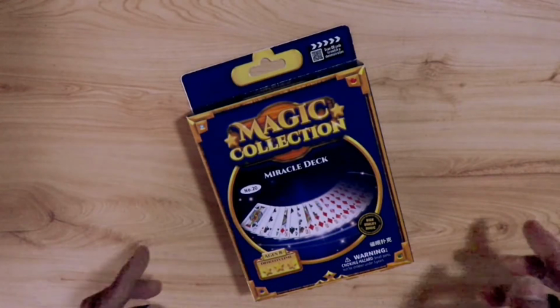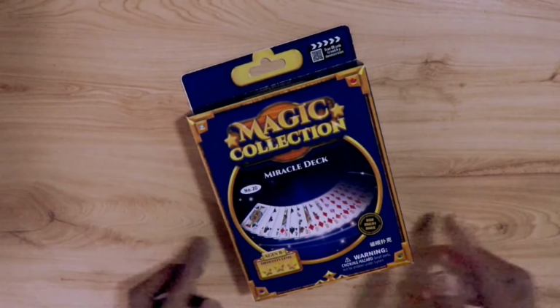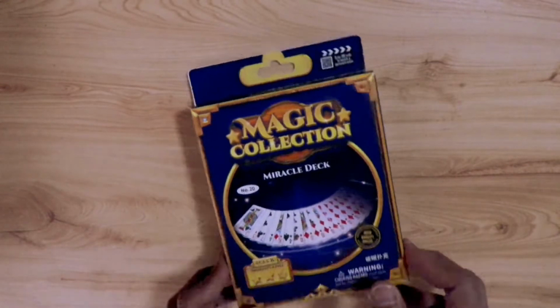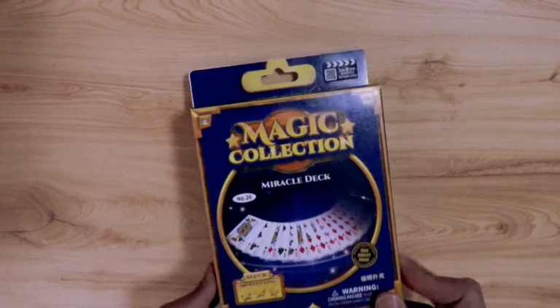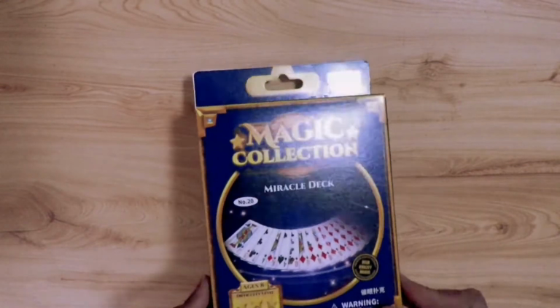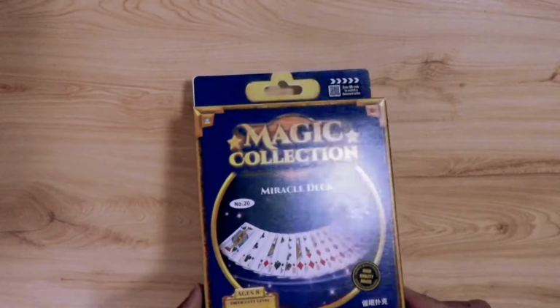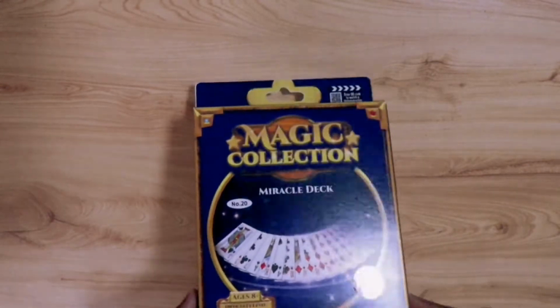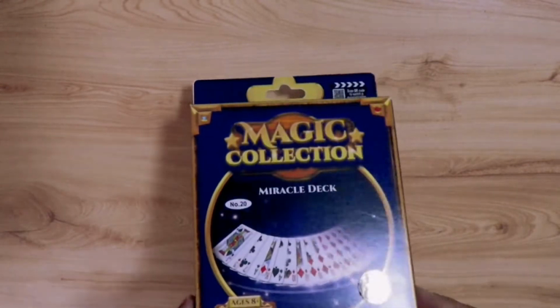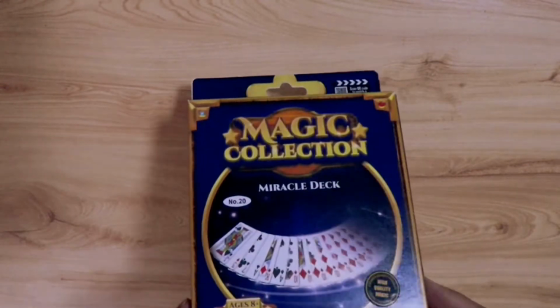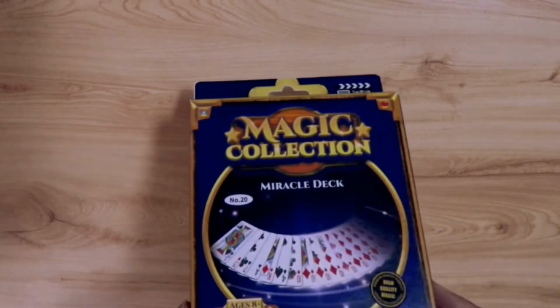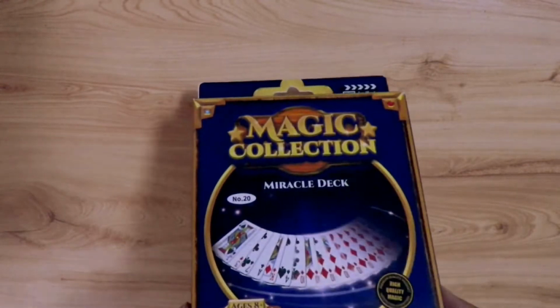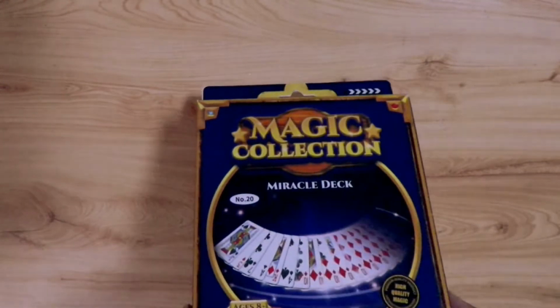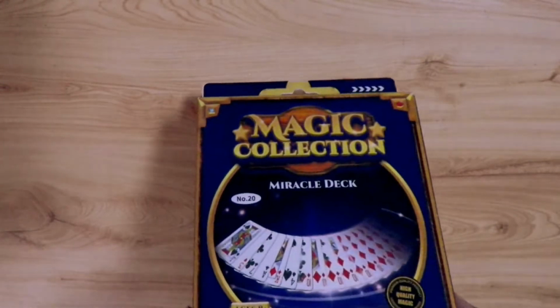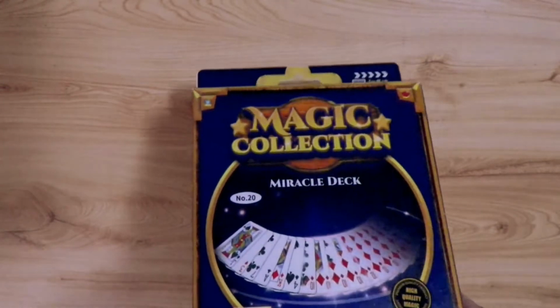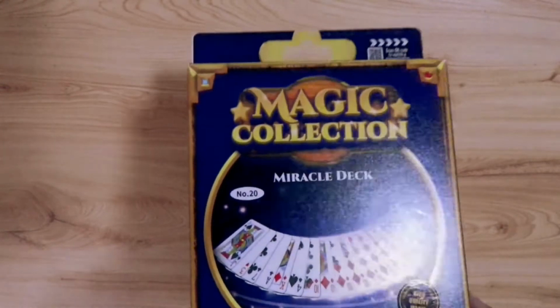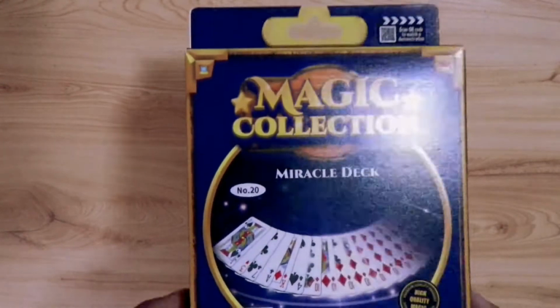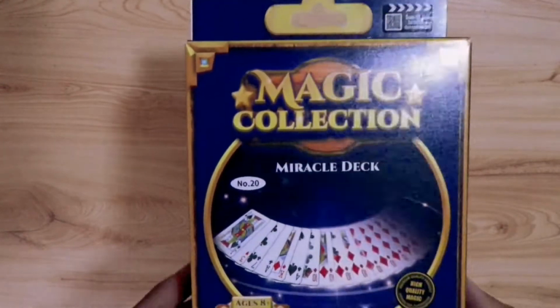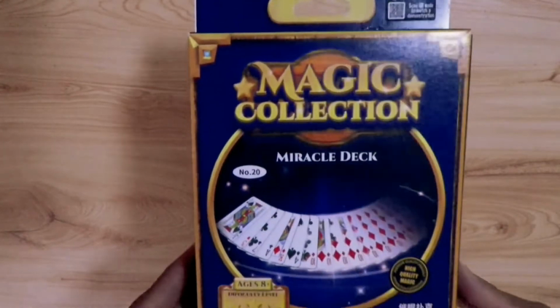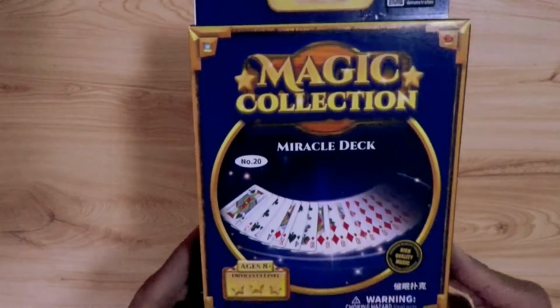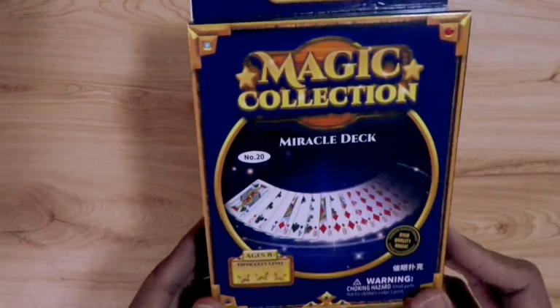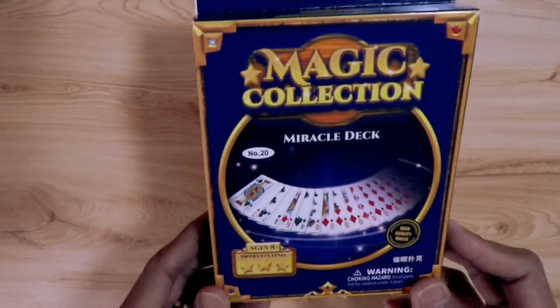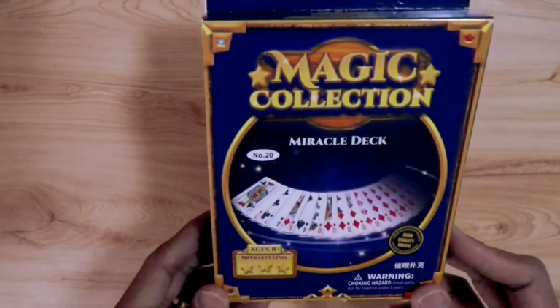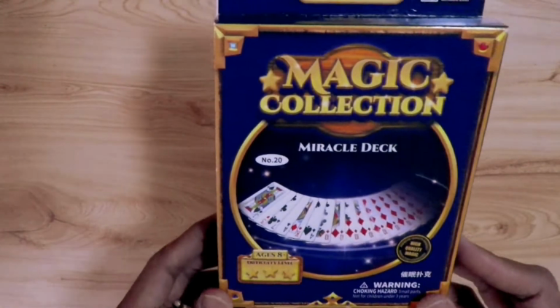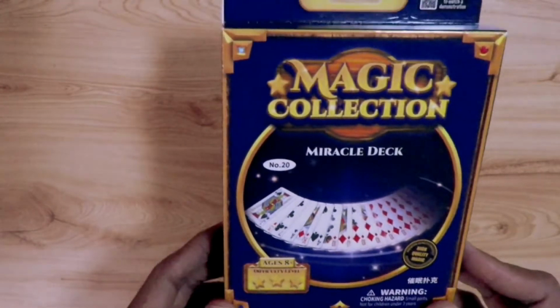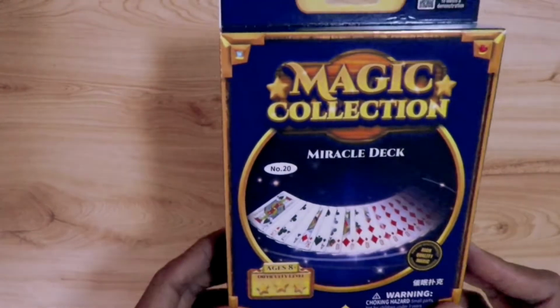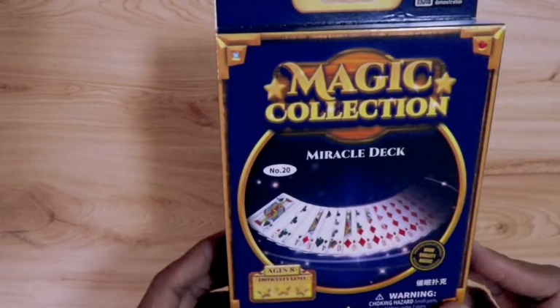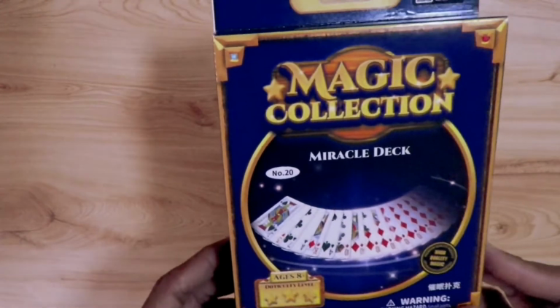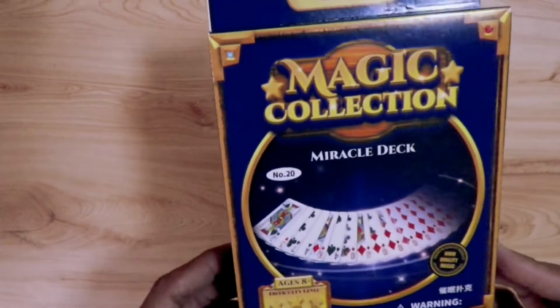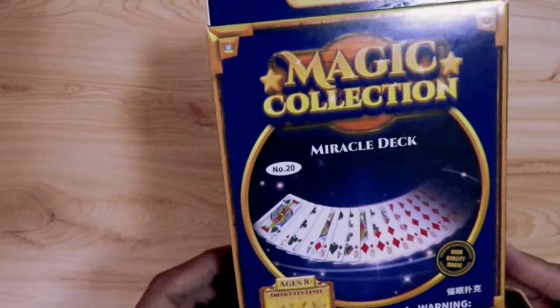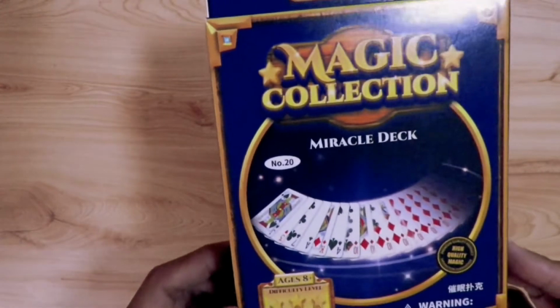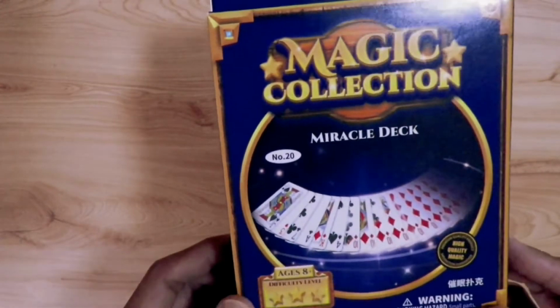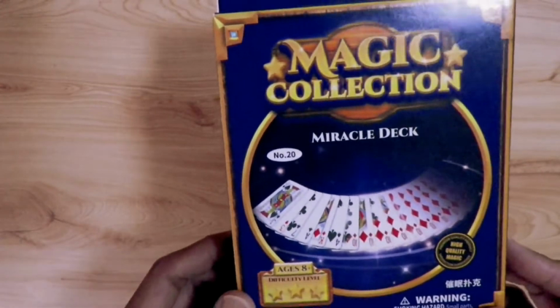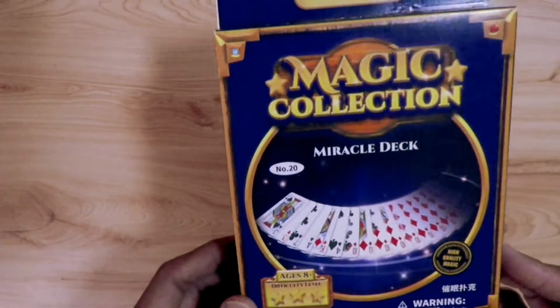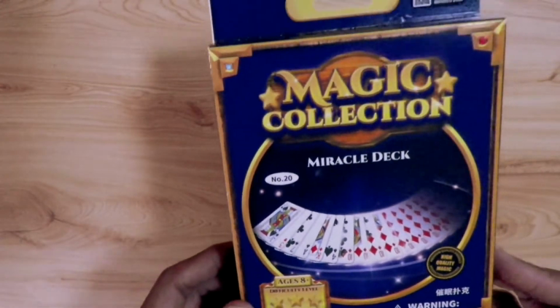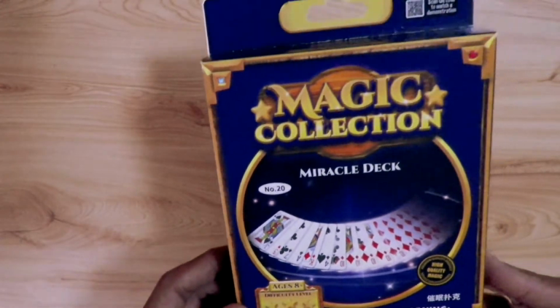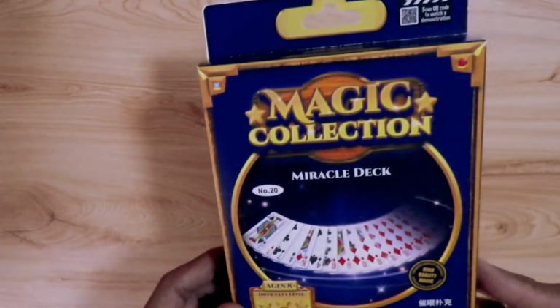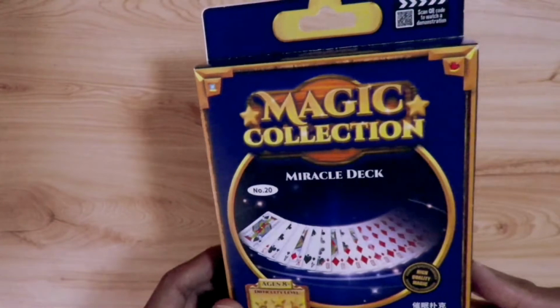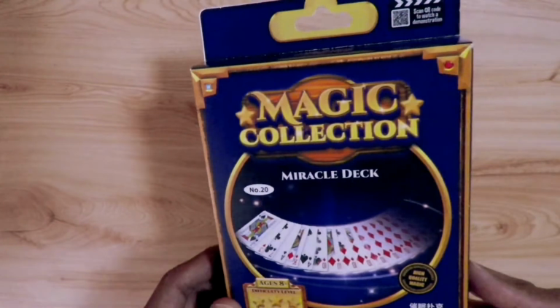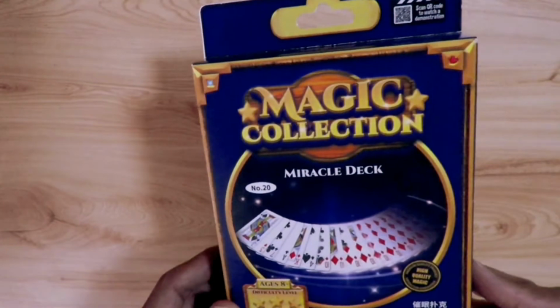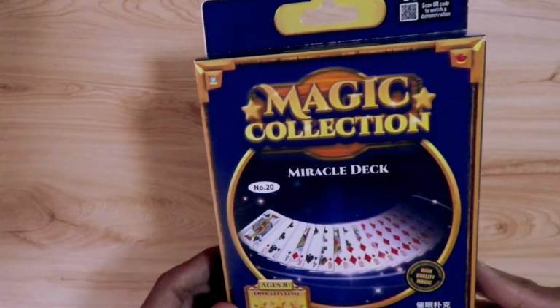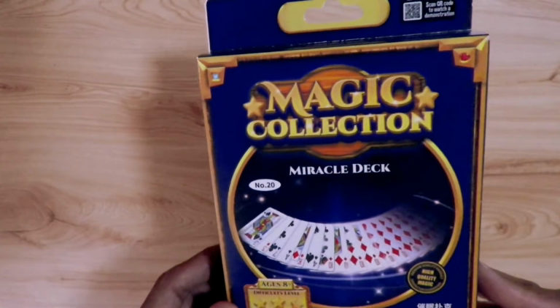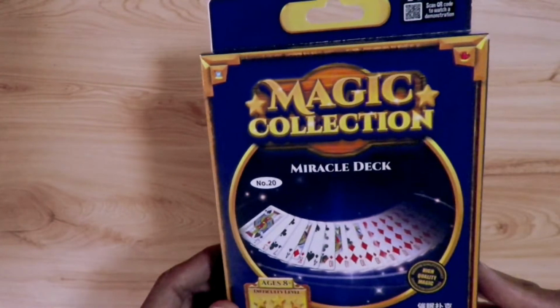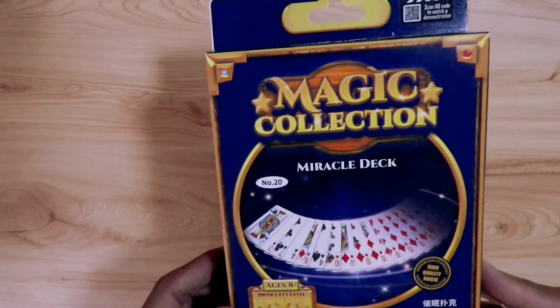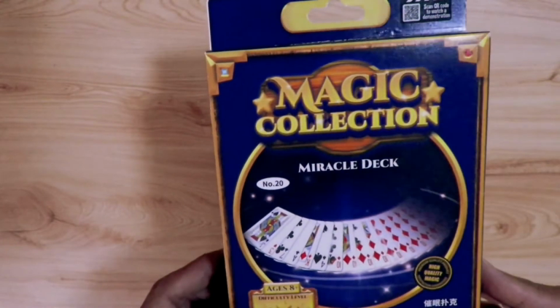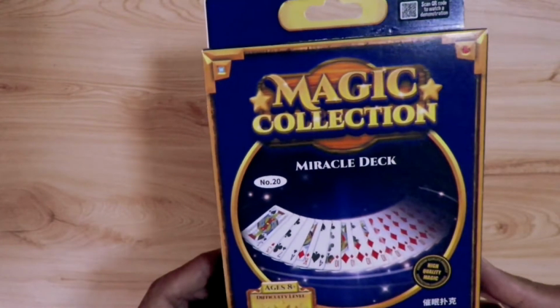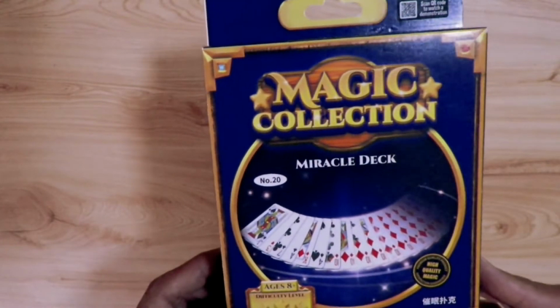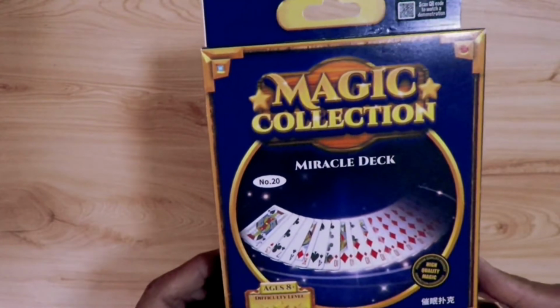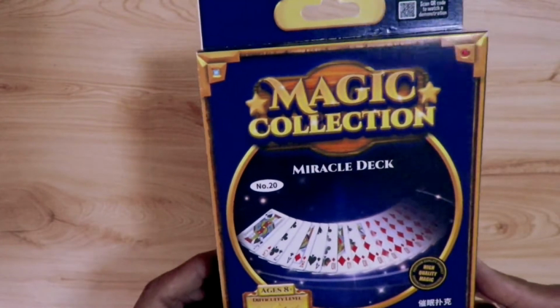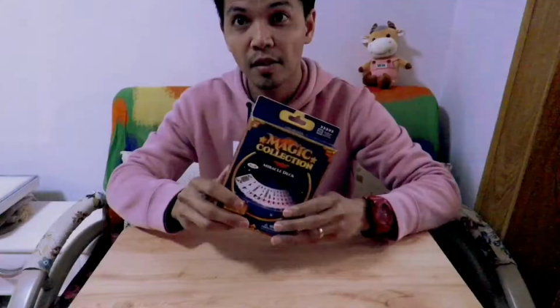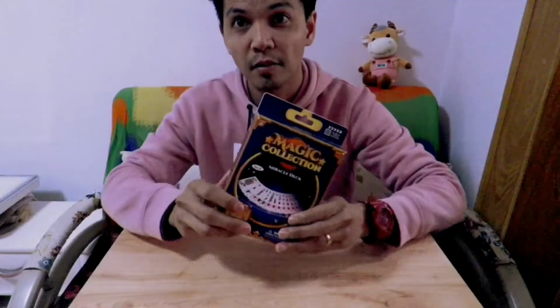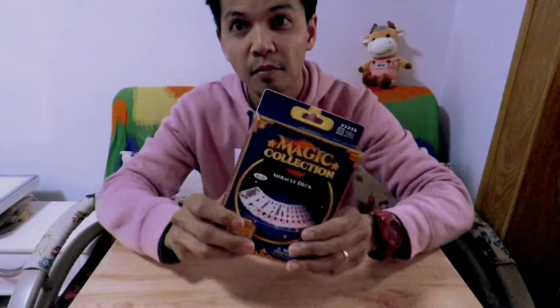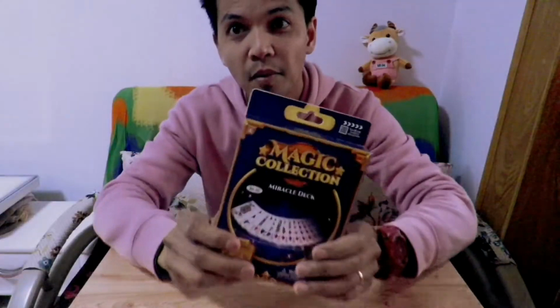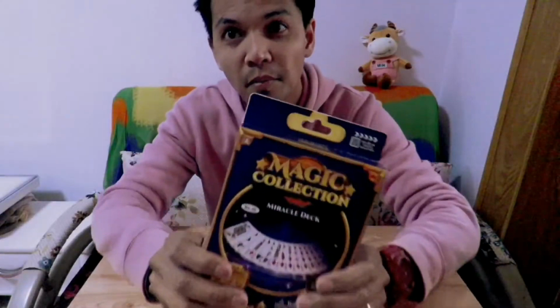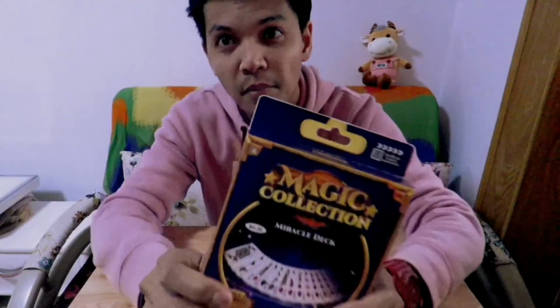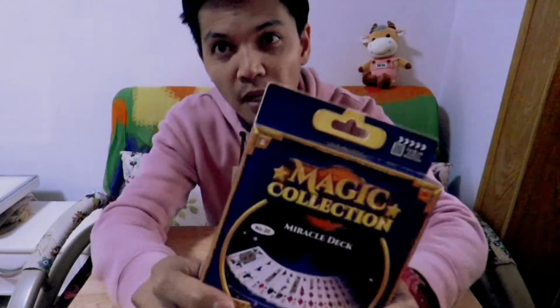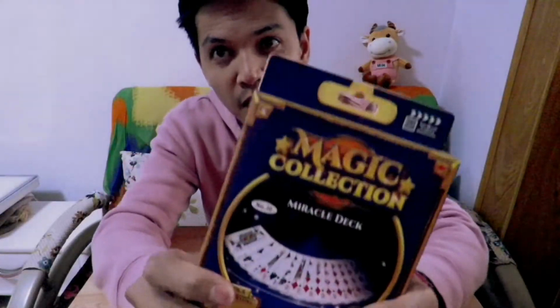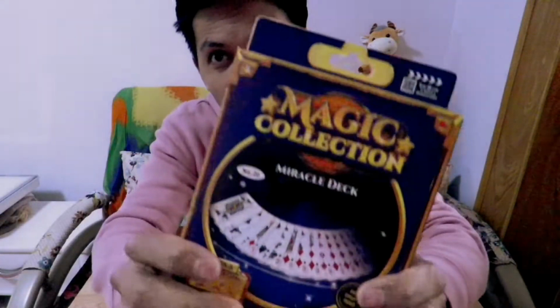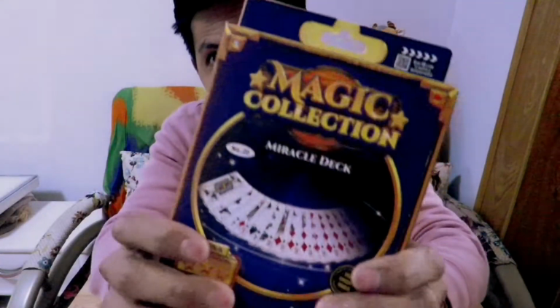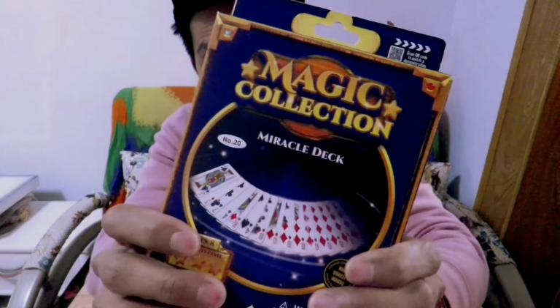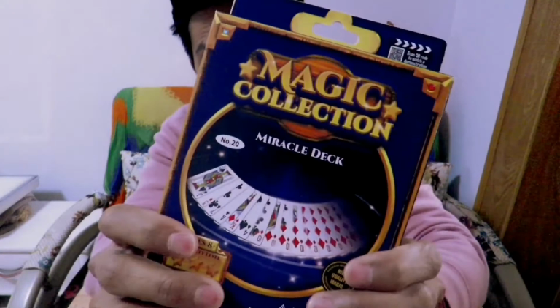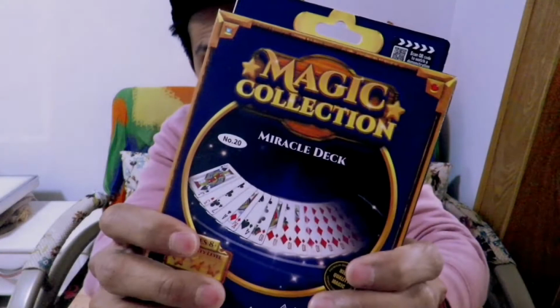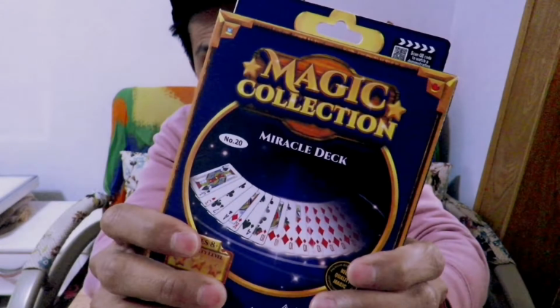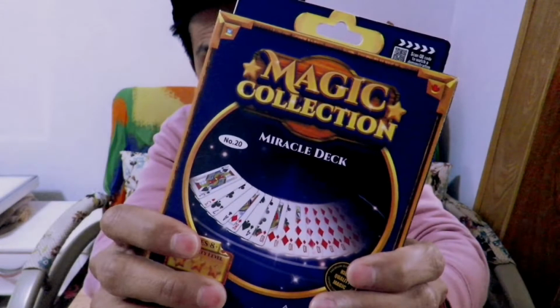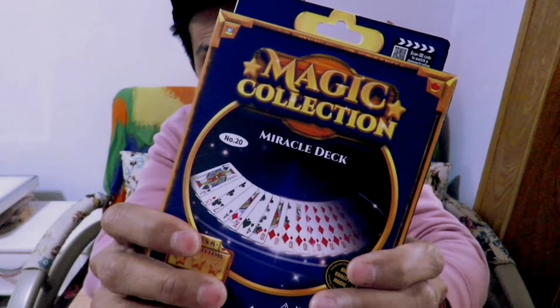Today, we will do an unboxing of this miracle deck by Magic Collection.